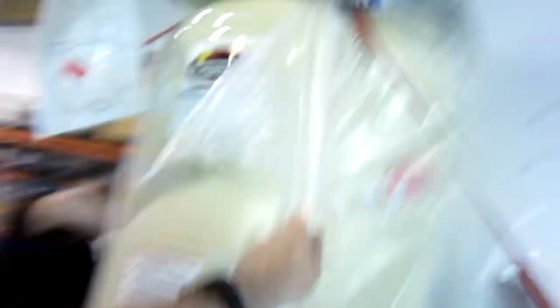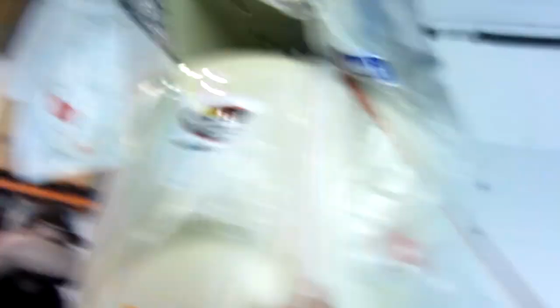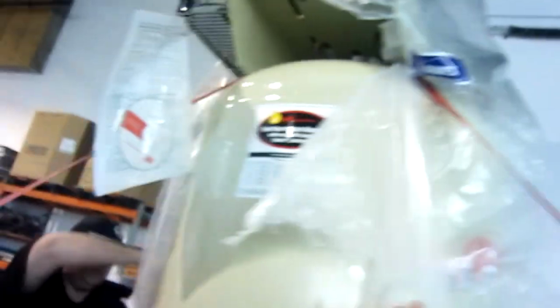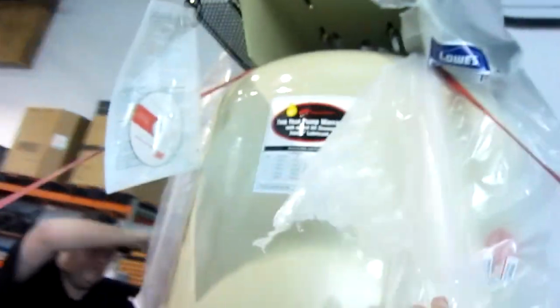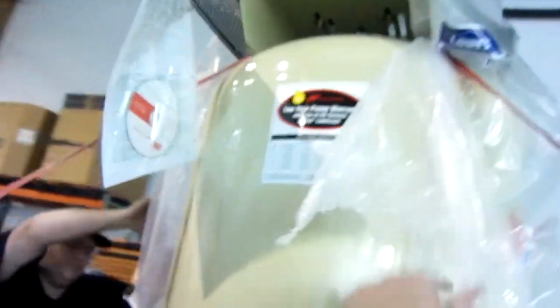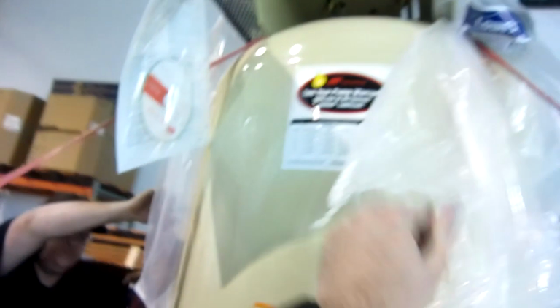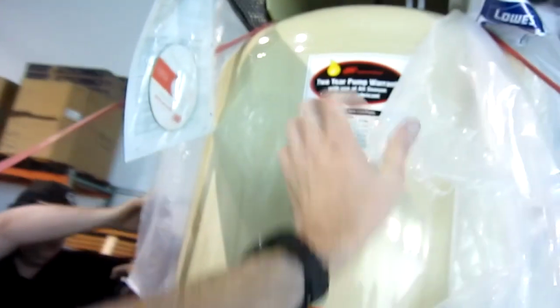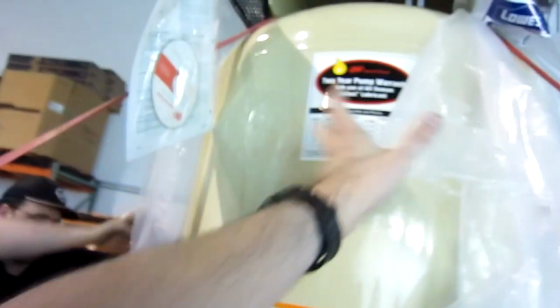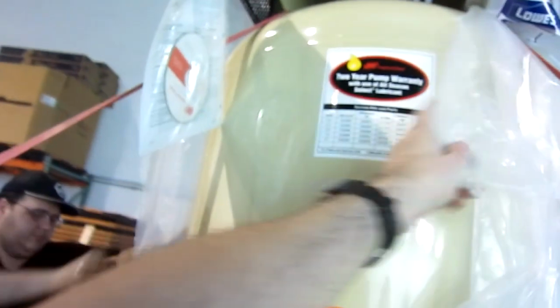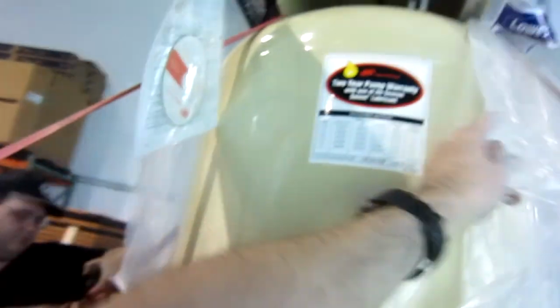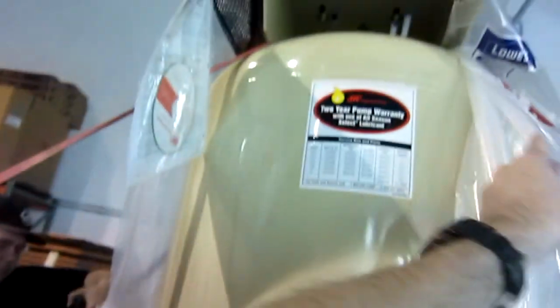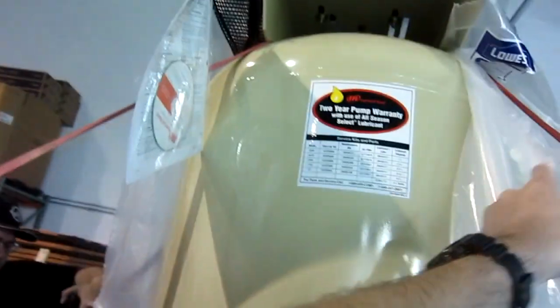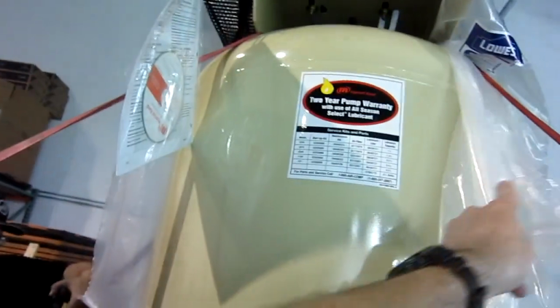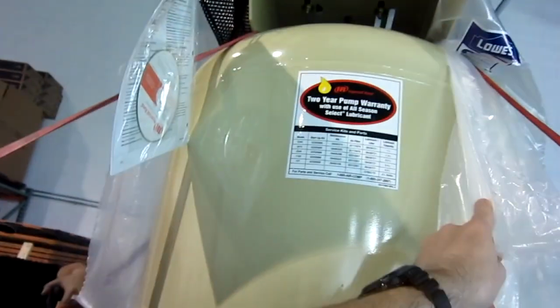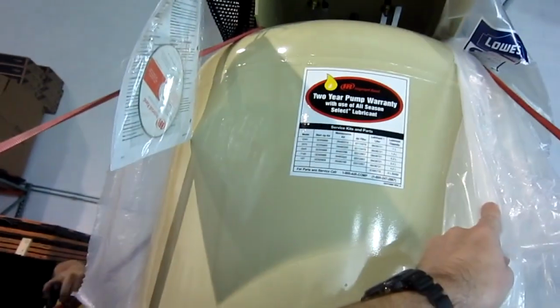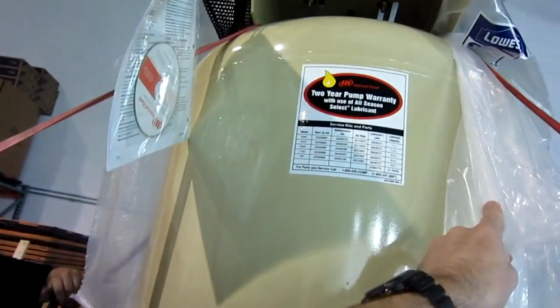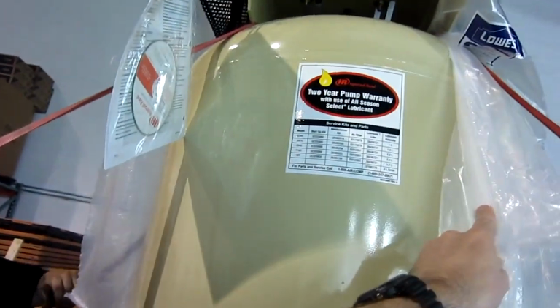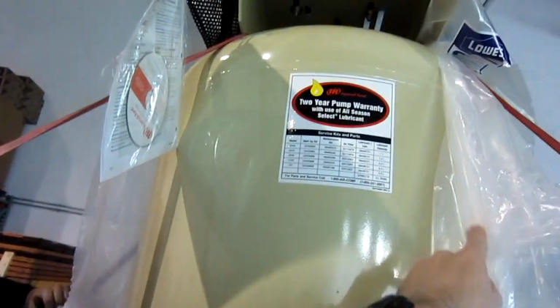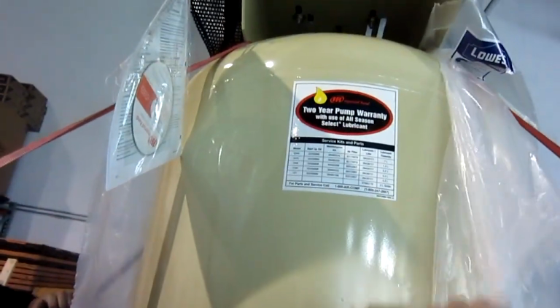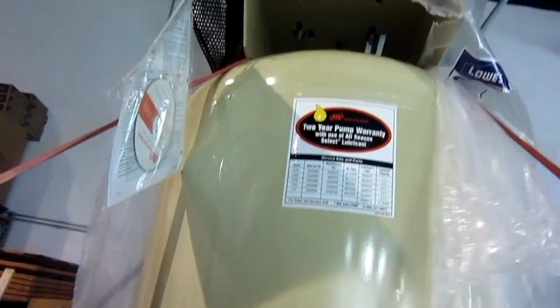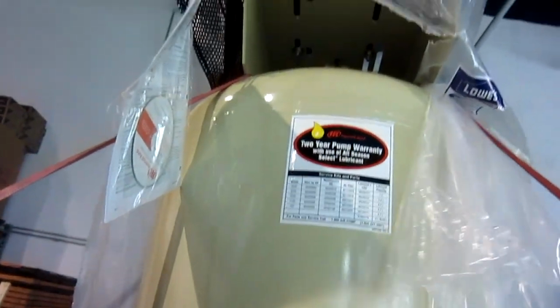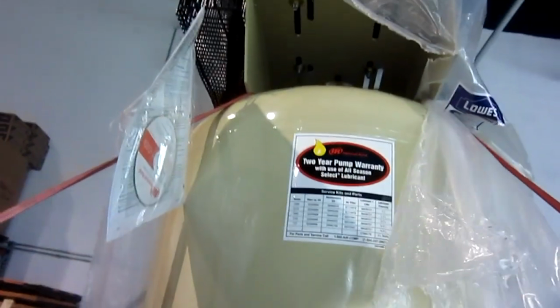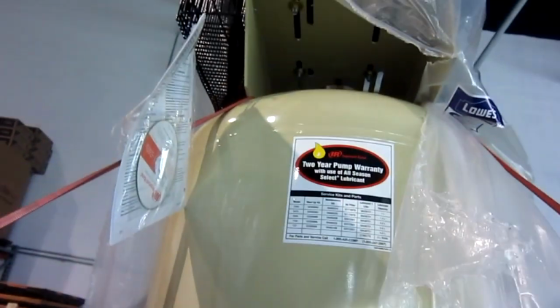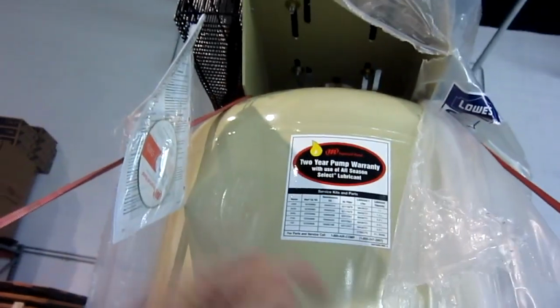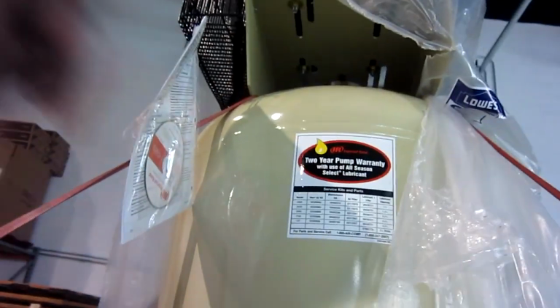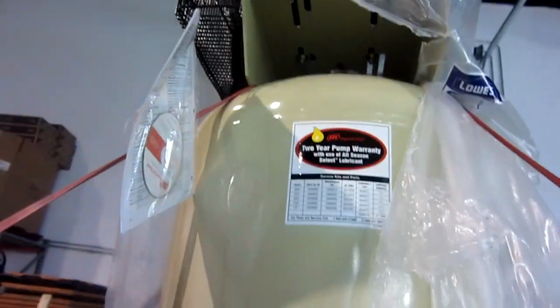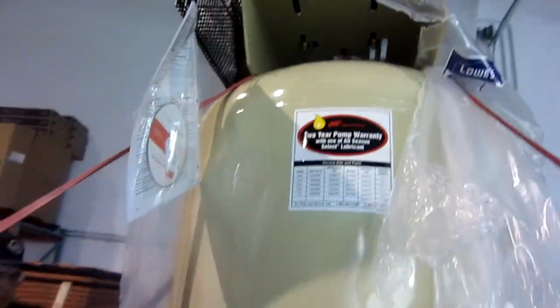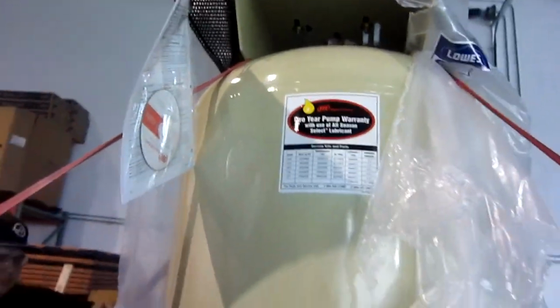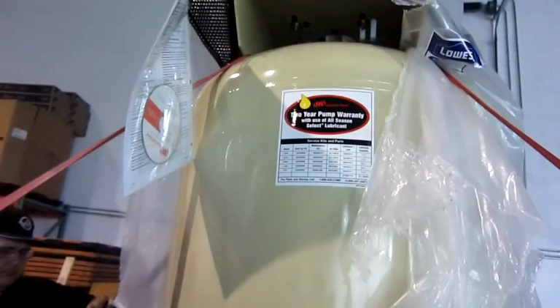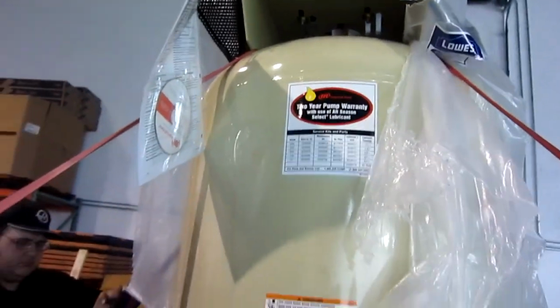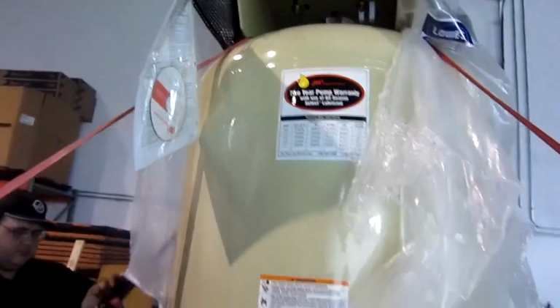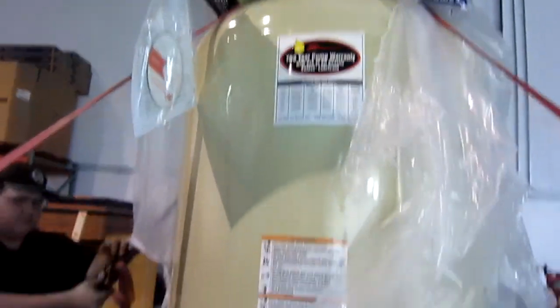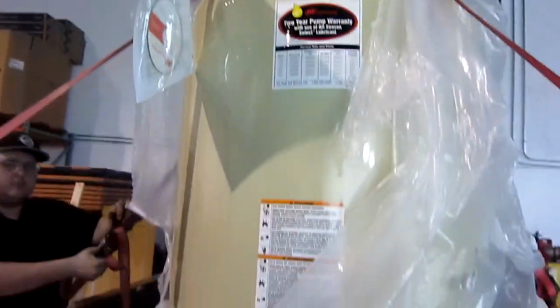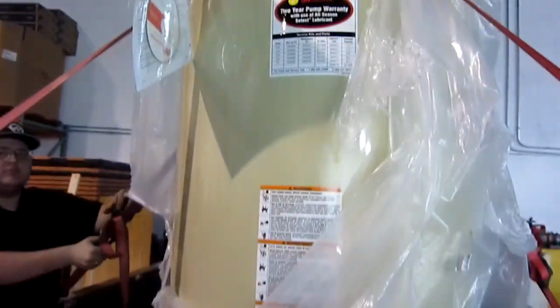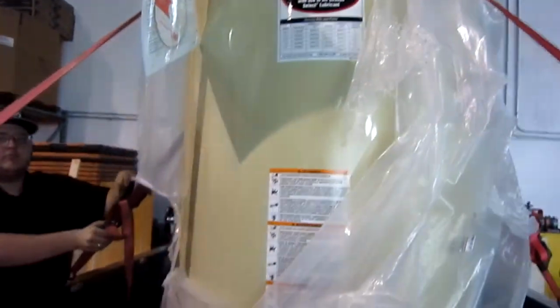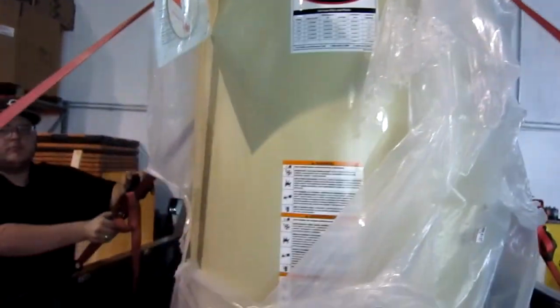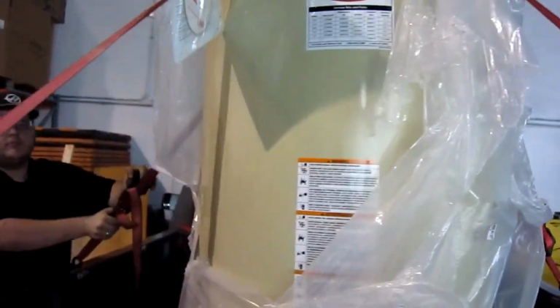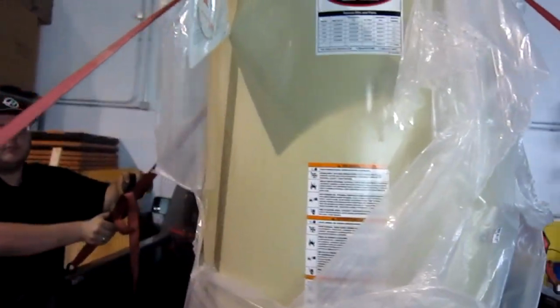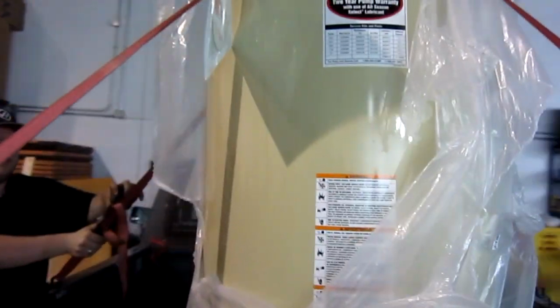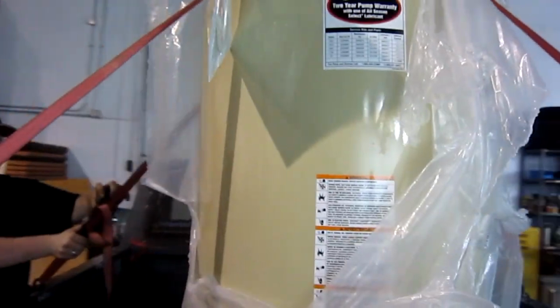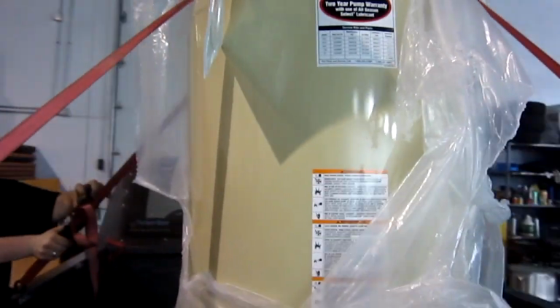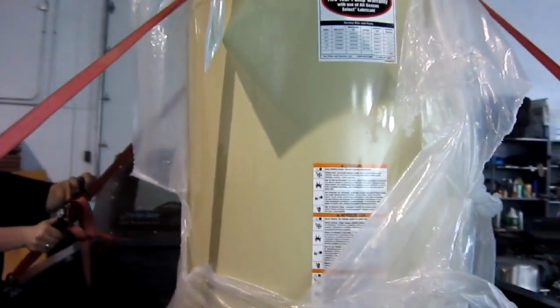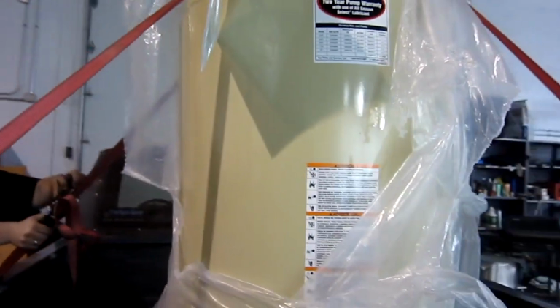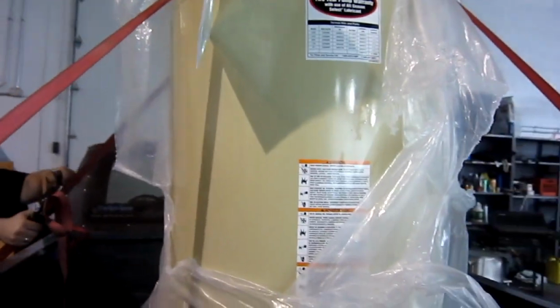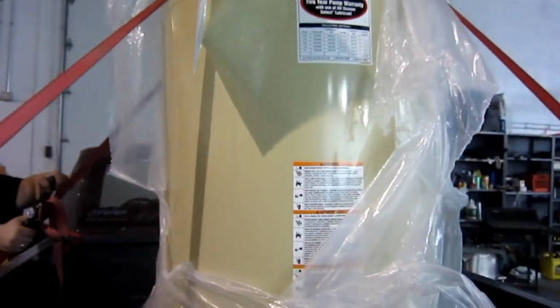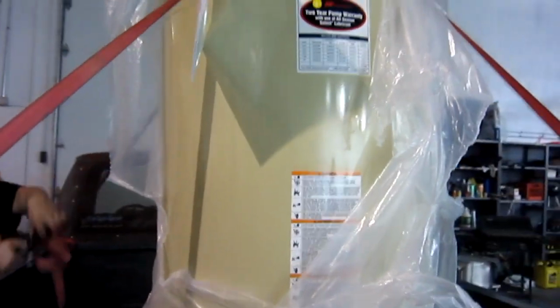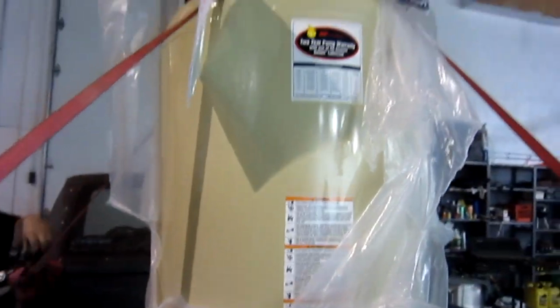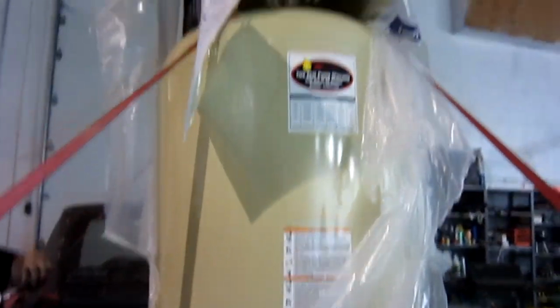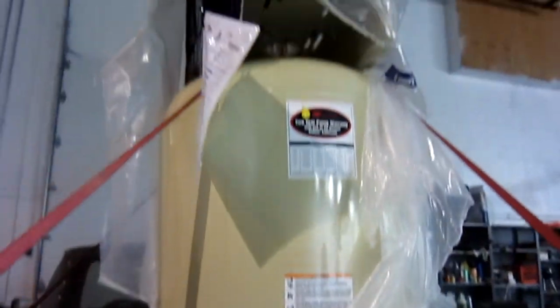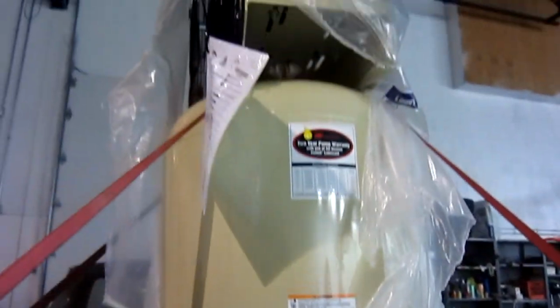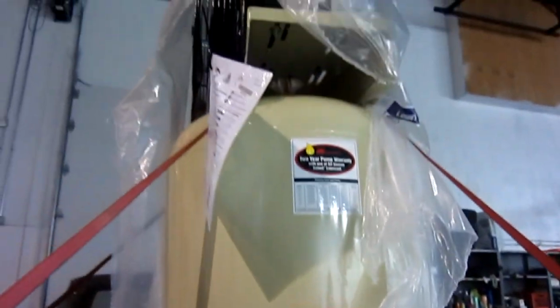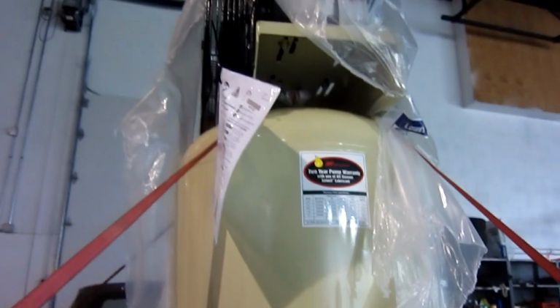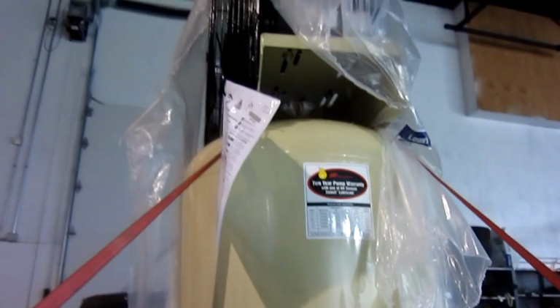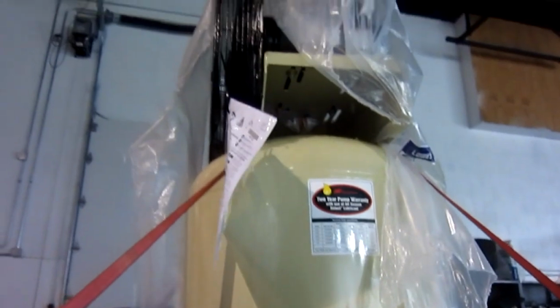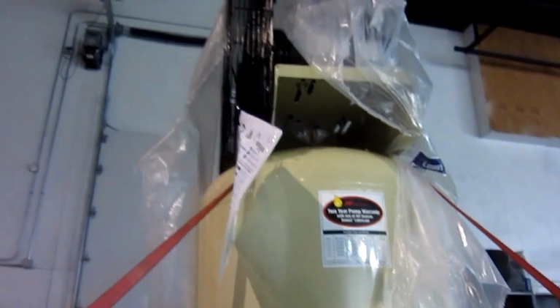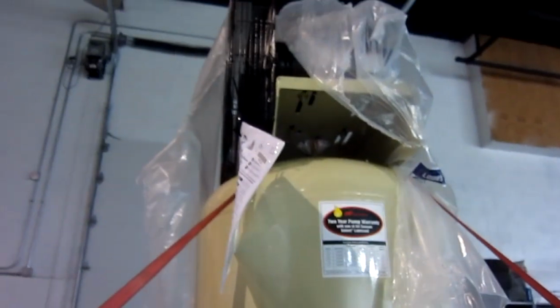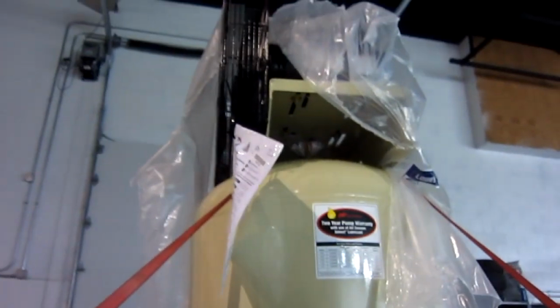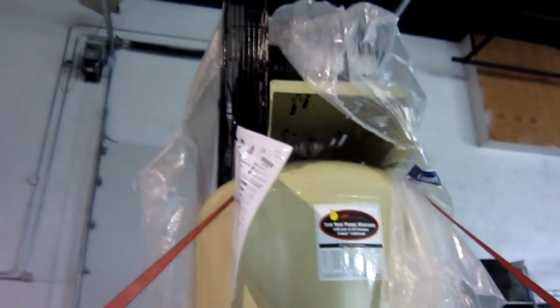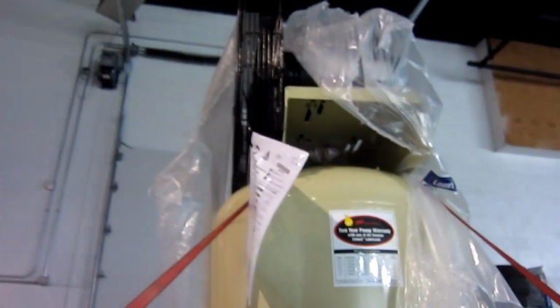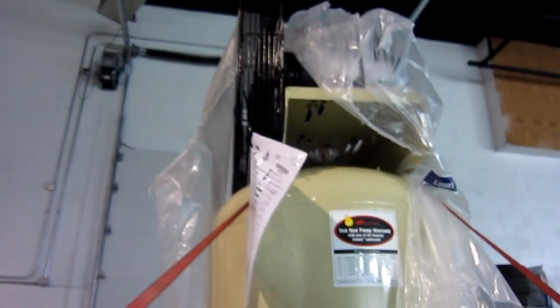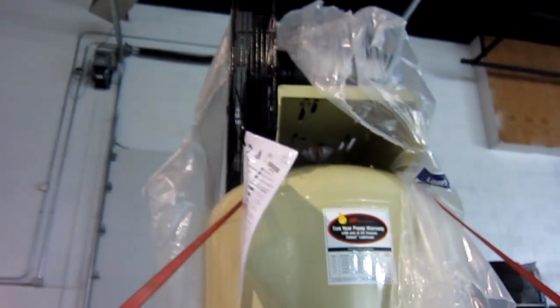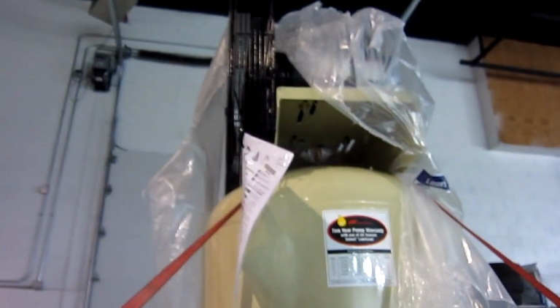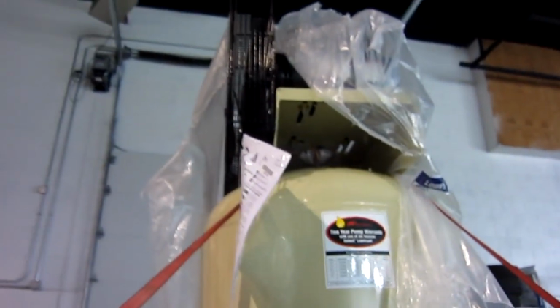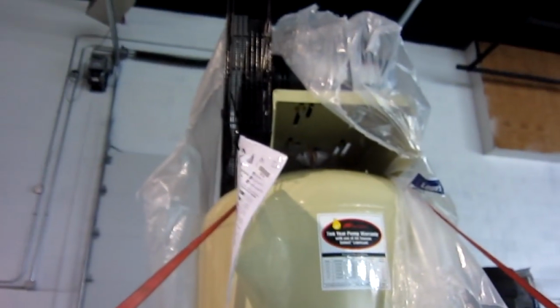This is awesome — big 5 horsepower, 80 gallon air compressor. And now I've got to get this out of the truck.